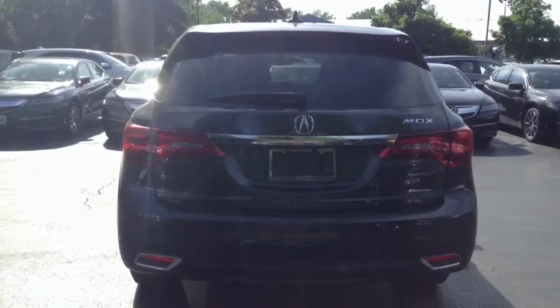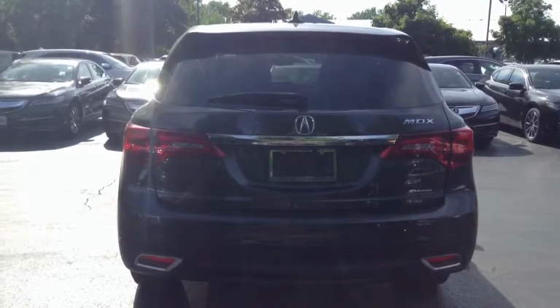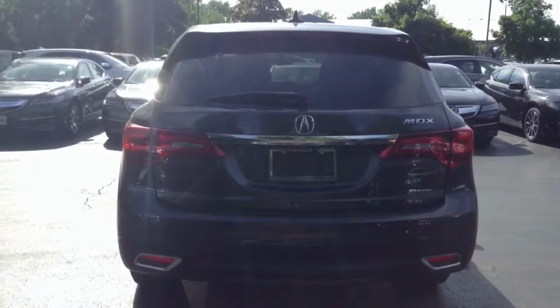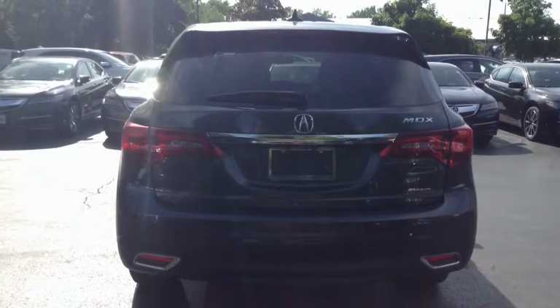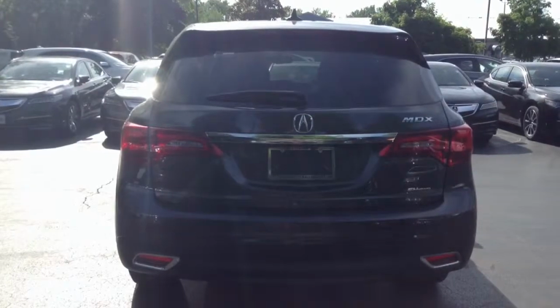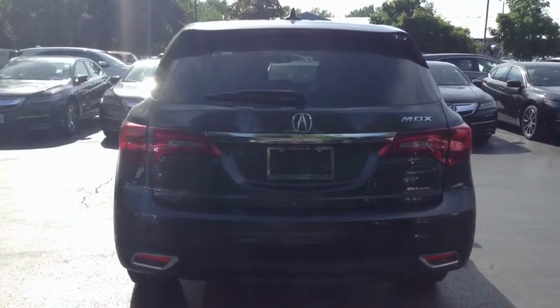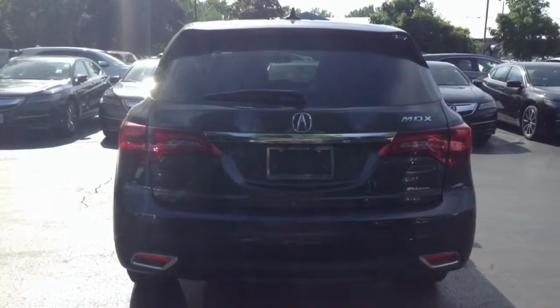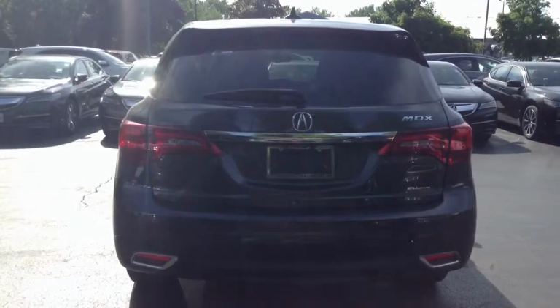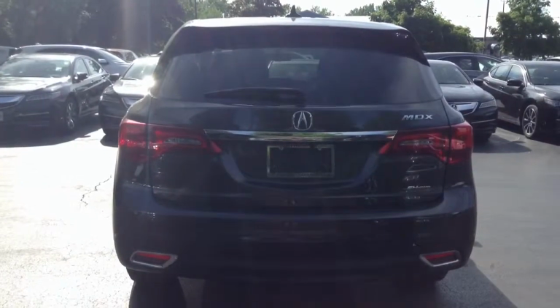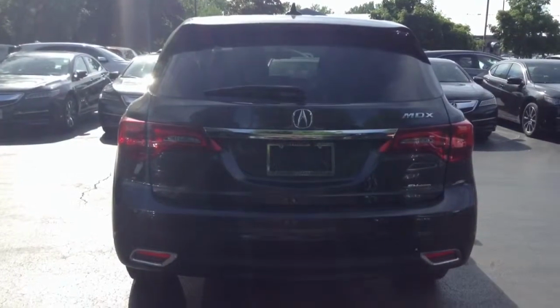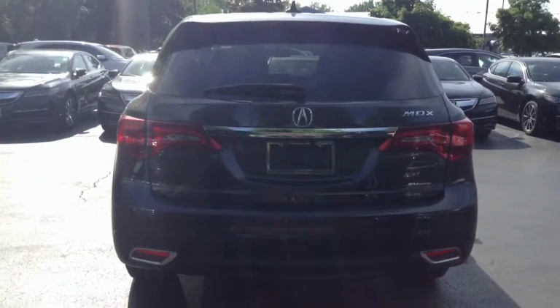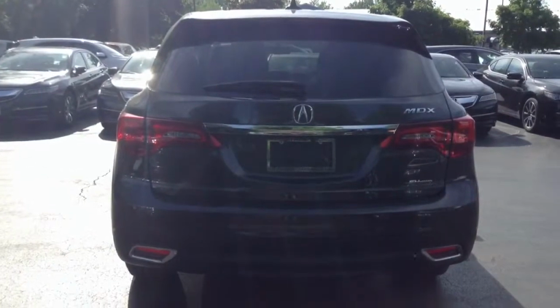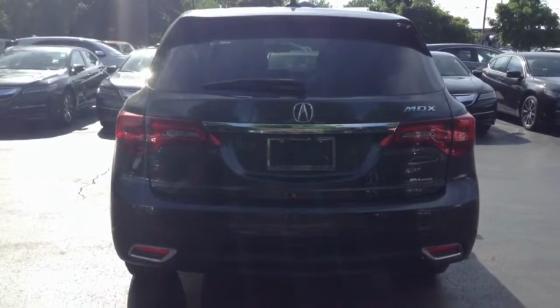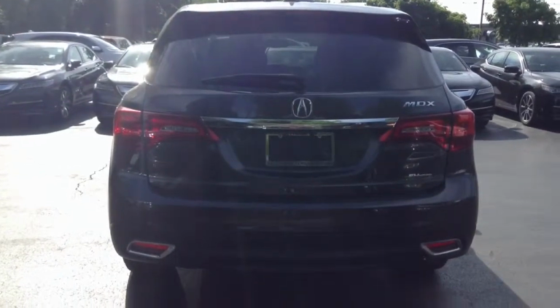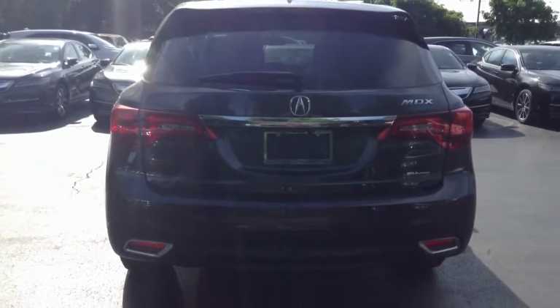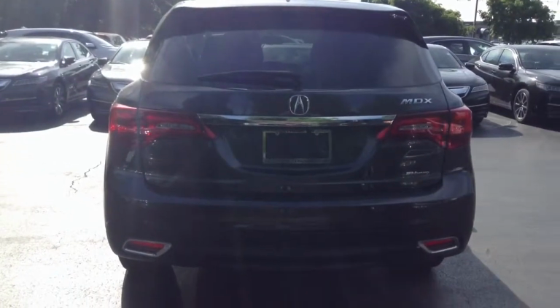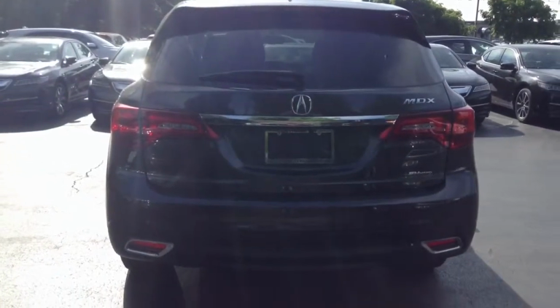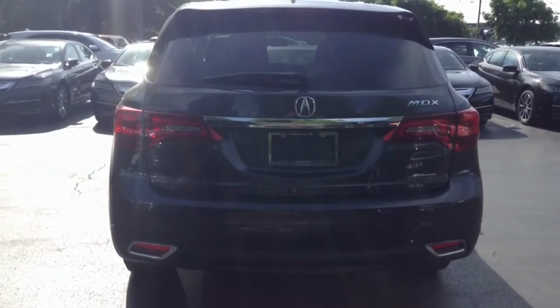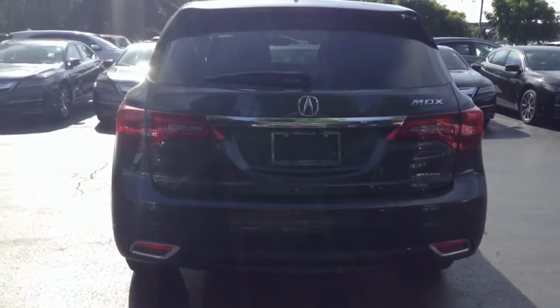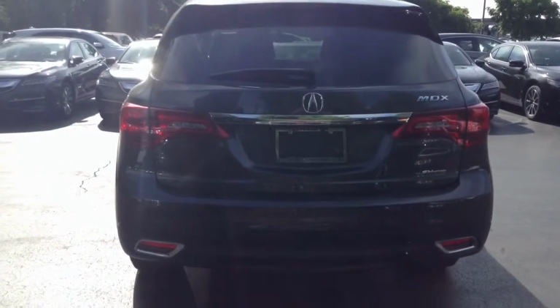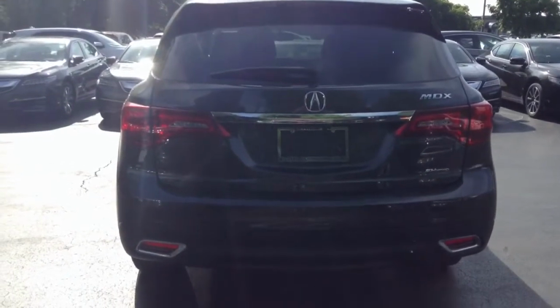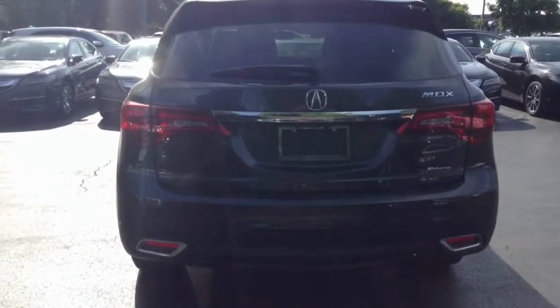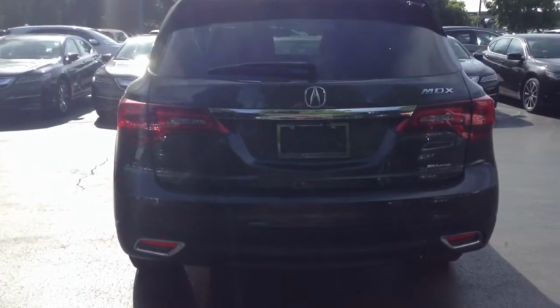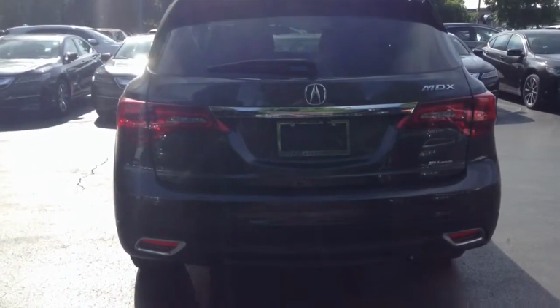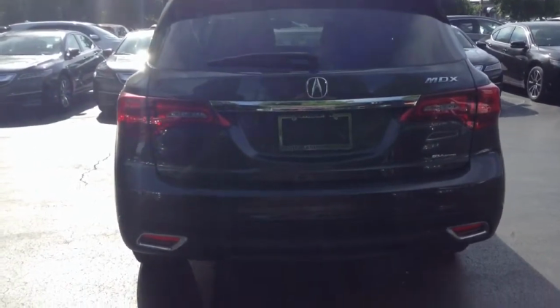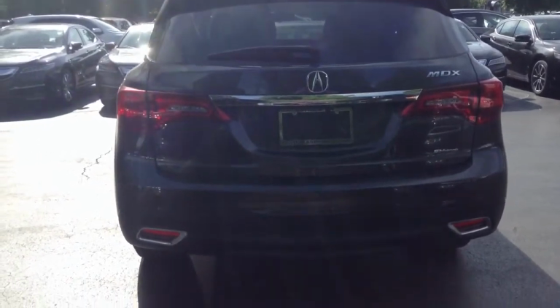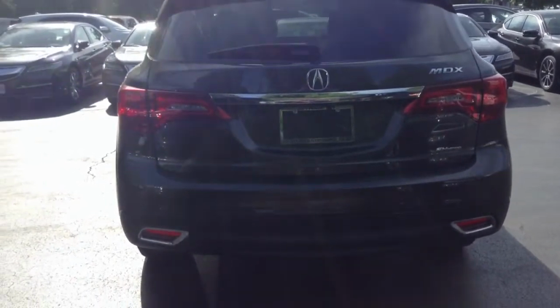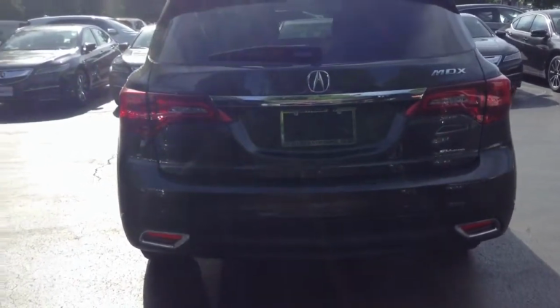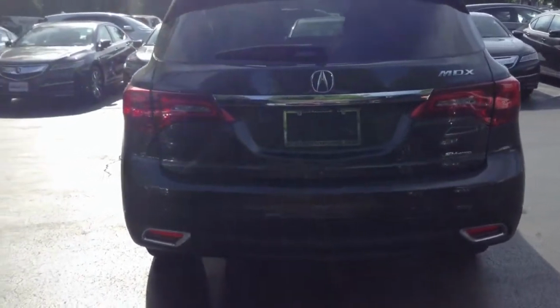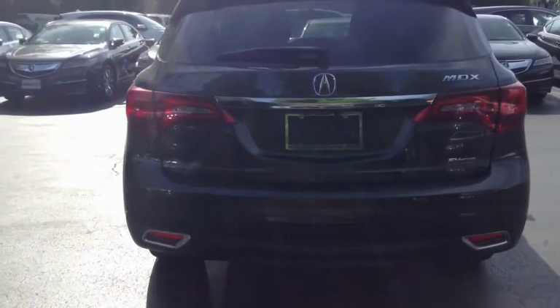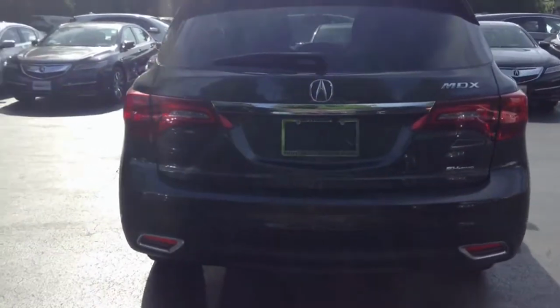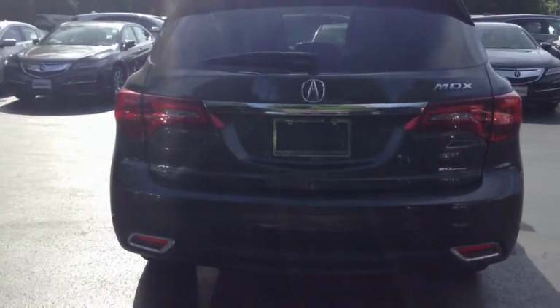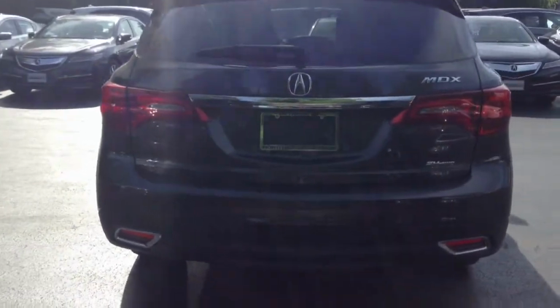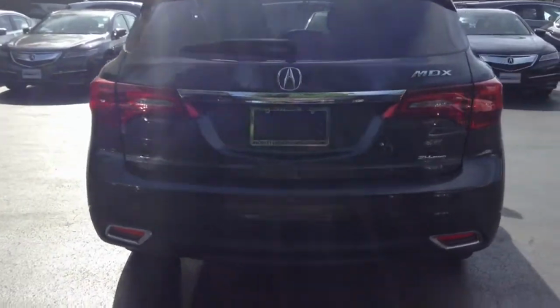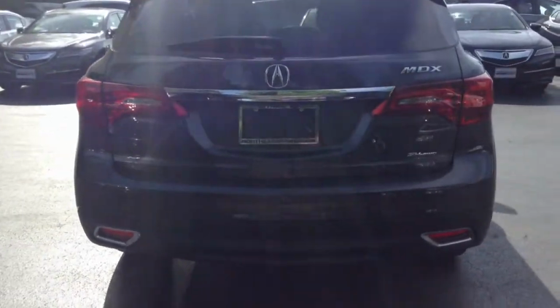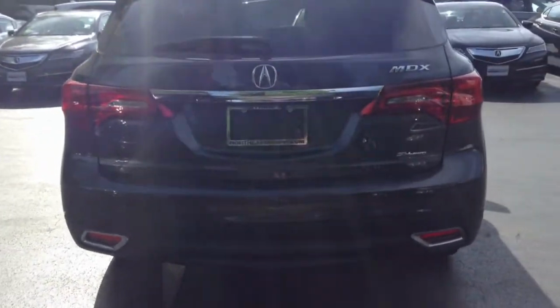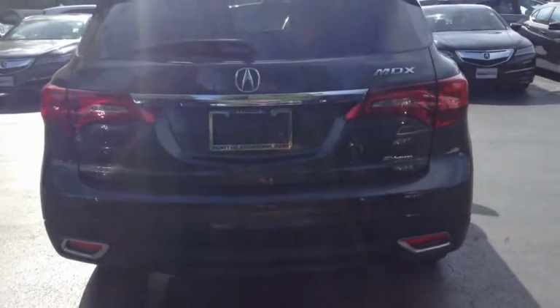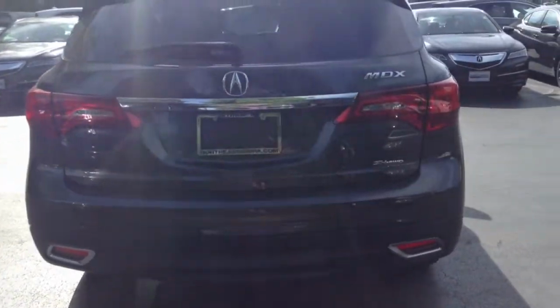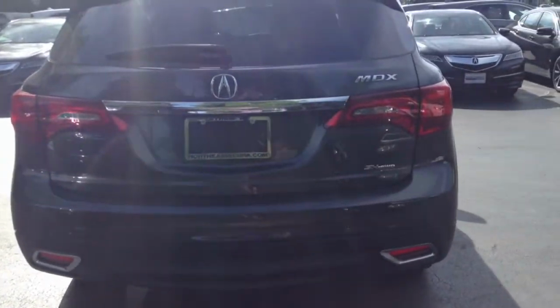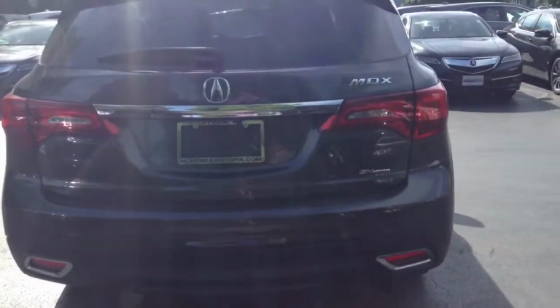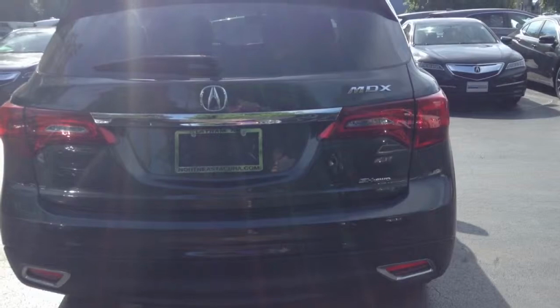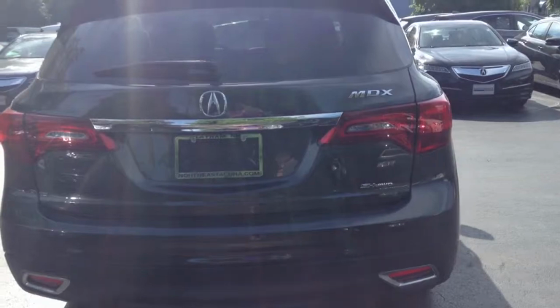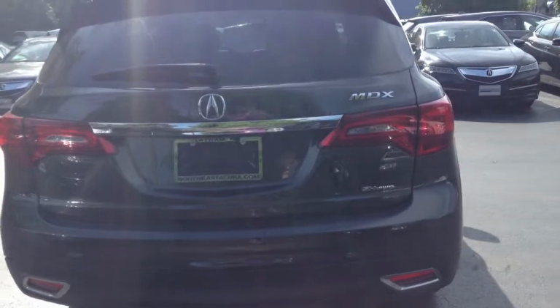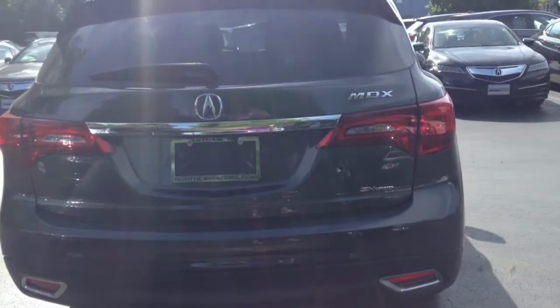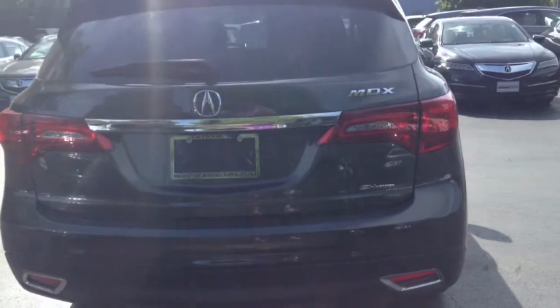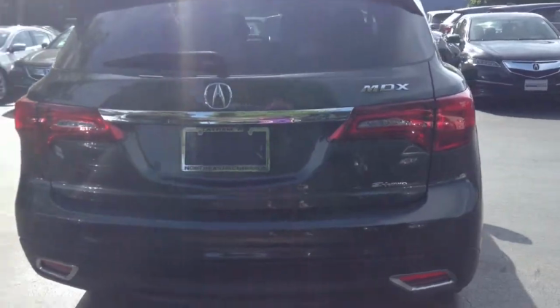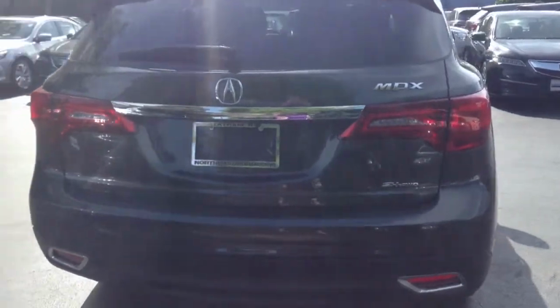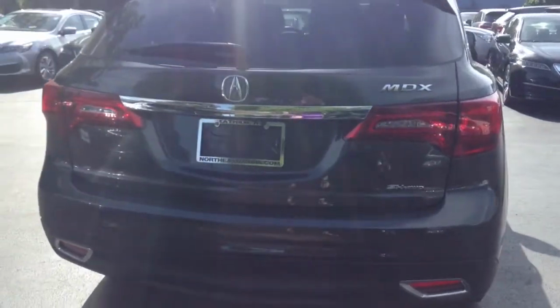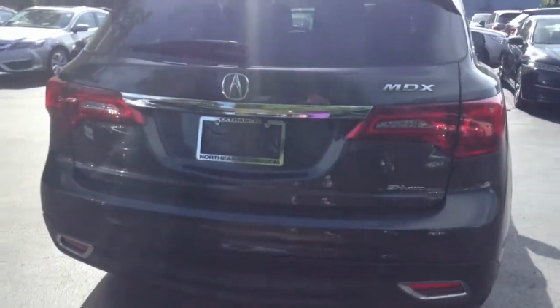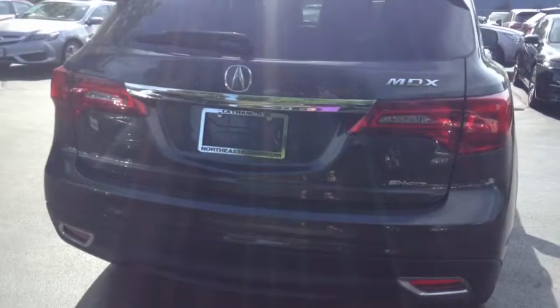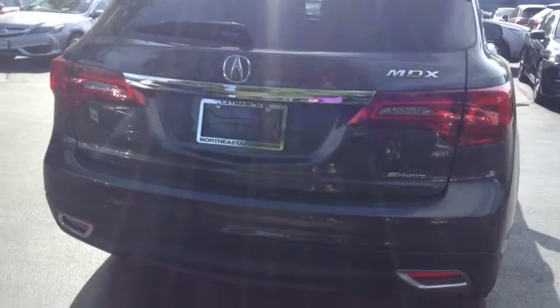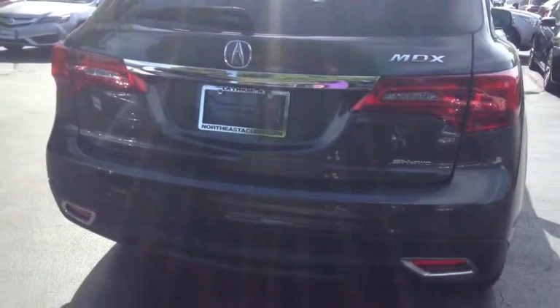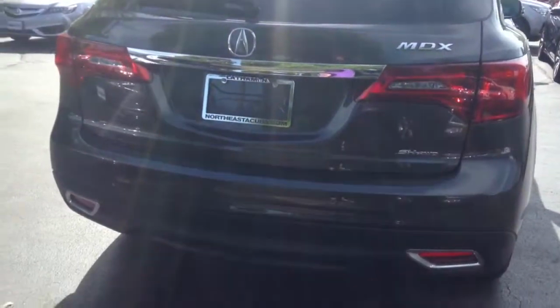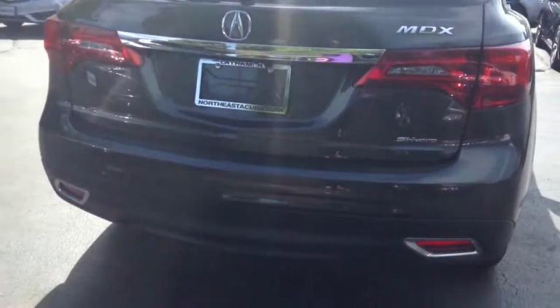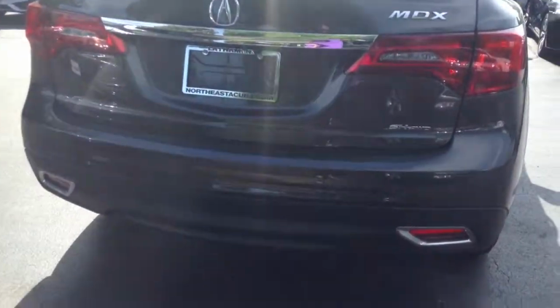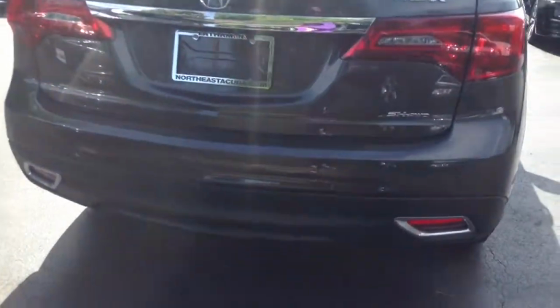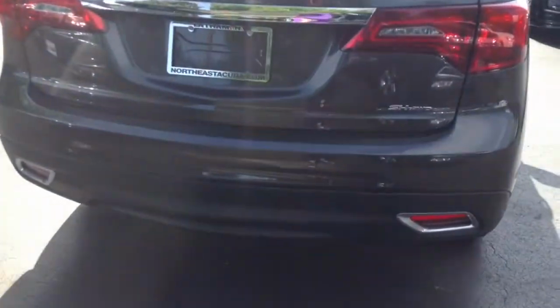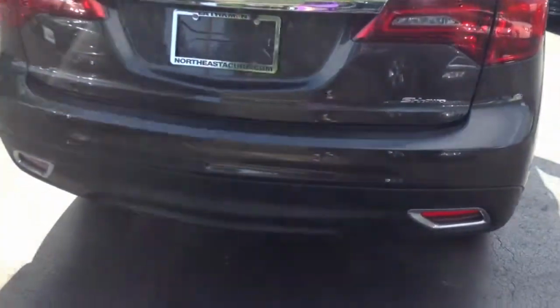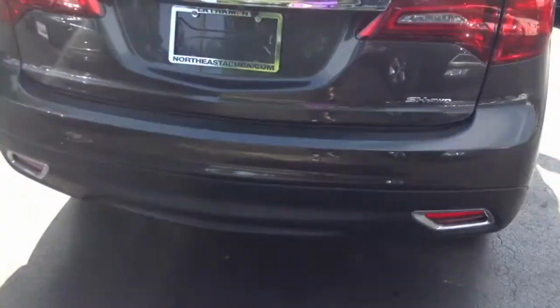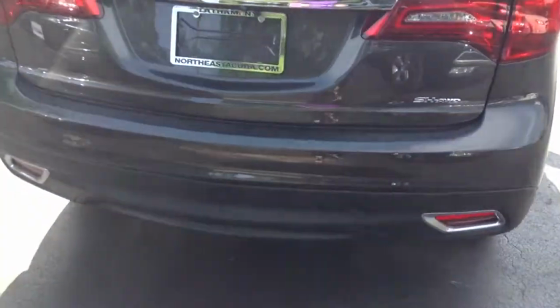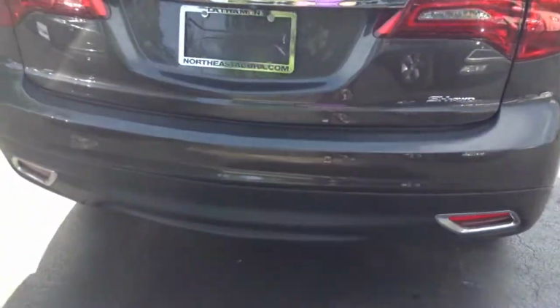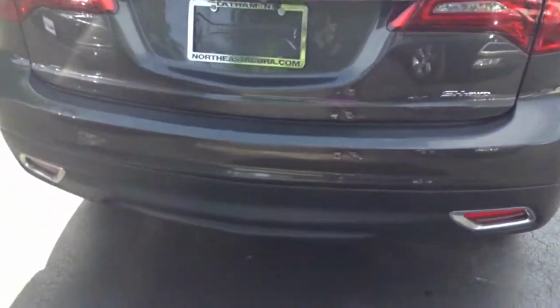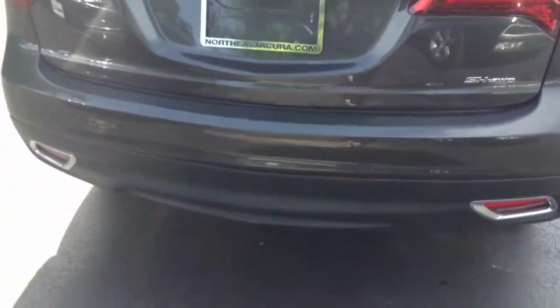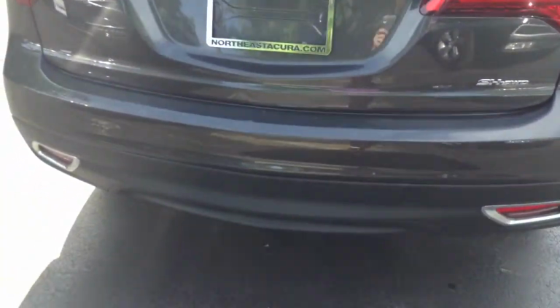Hello Katie, this is Jill with Northeast Acura. I just wanted to send a video of the MDX that you are interested in.